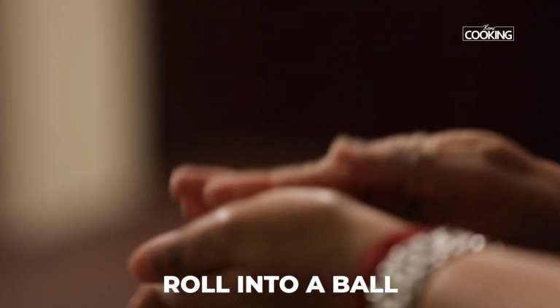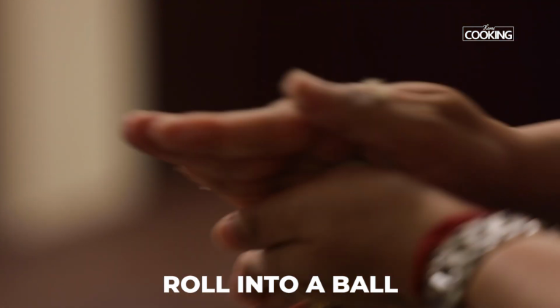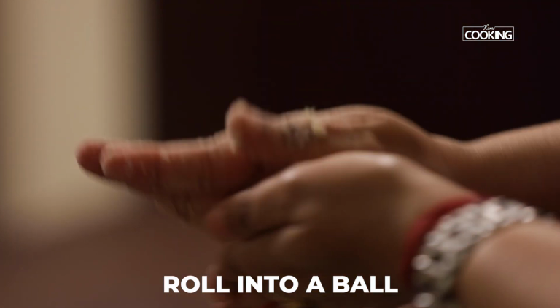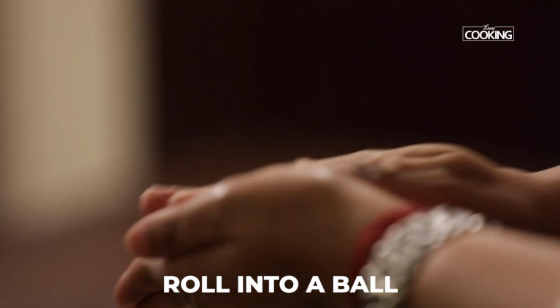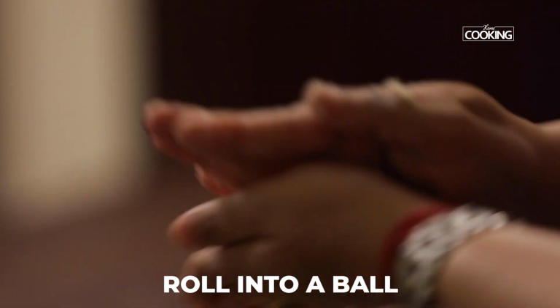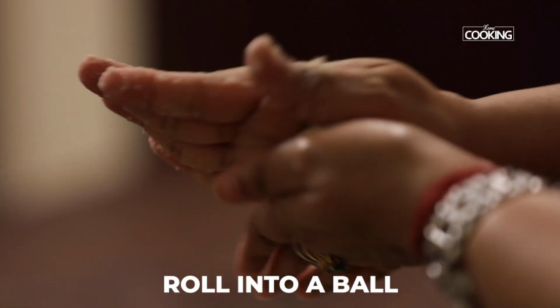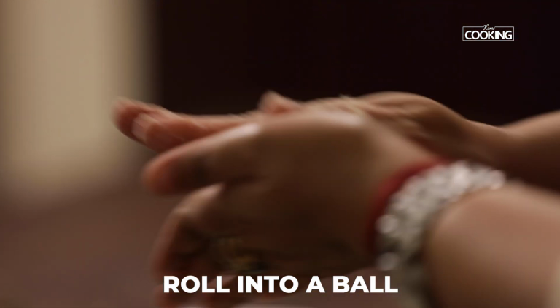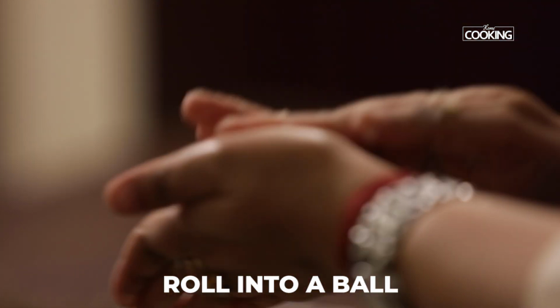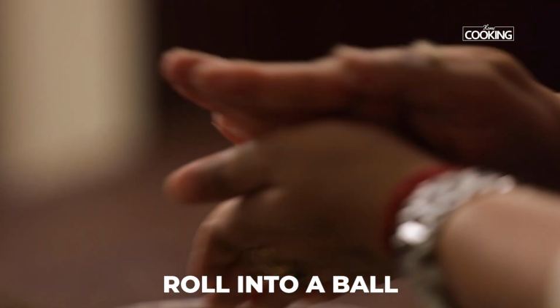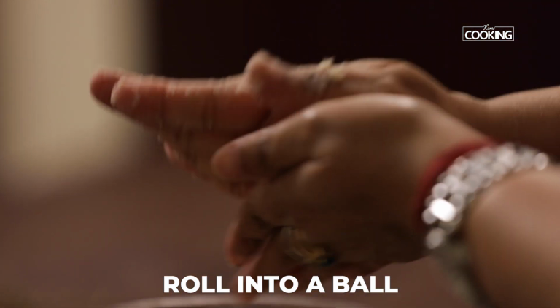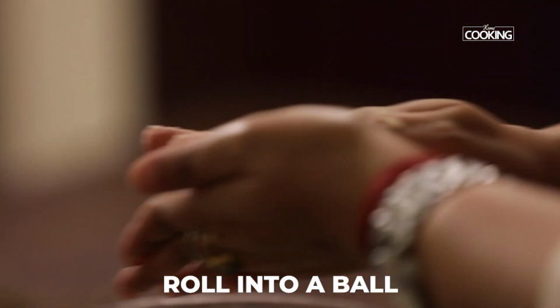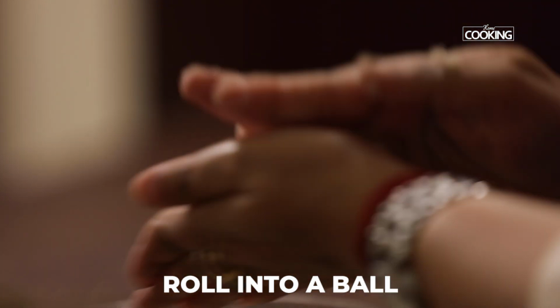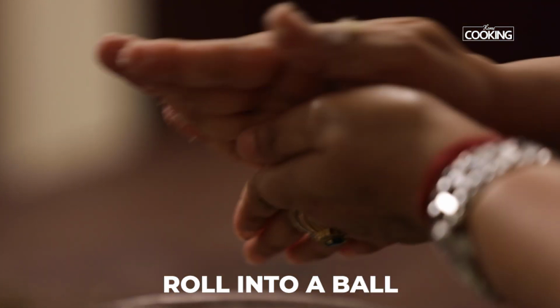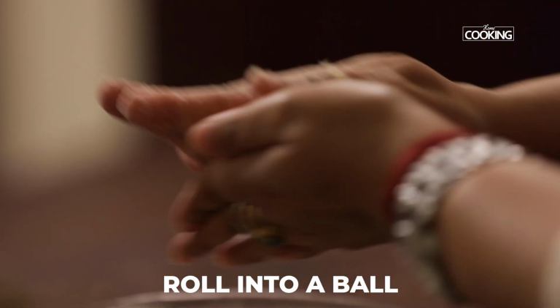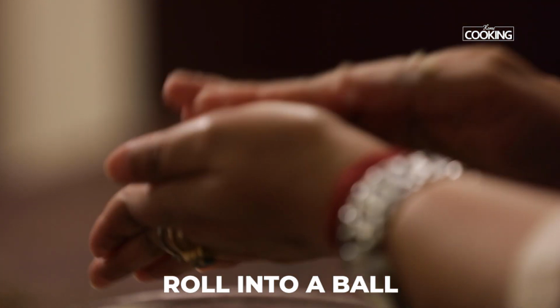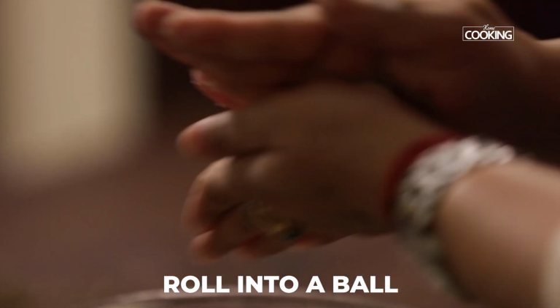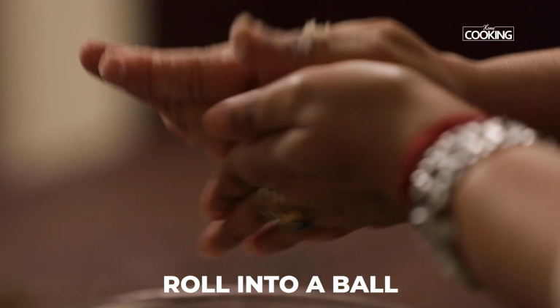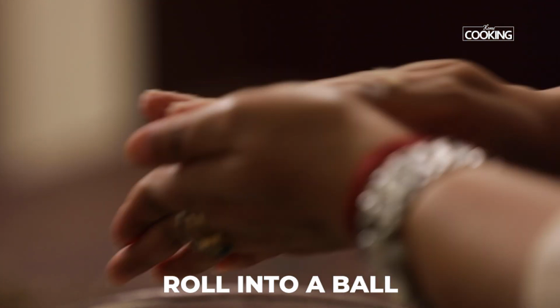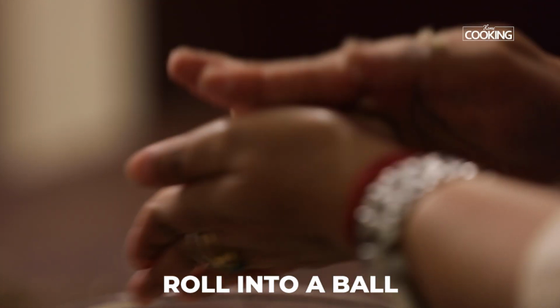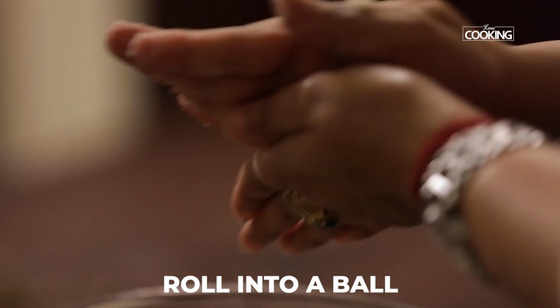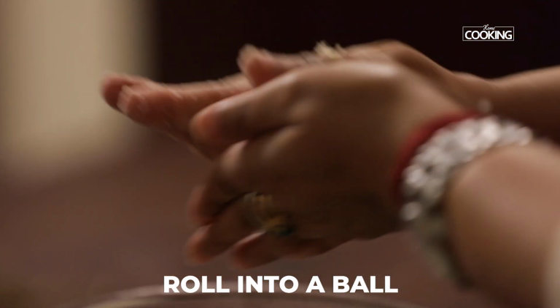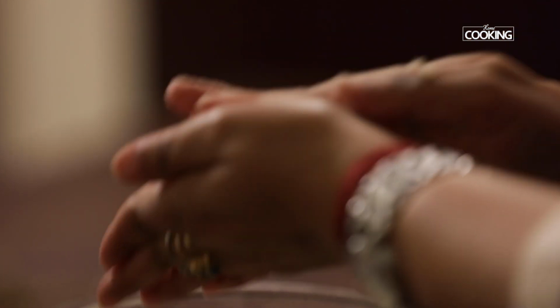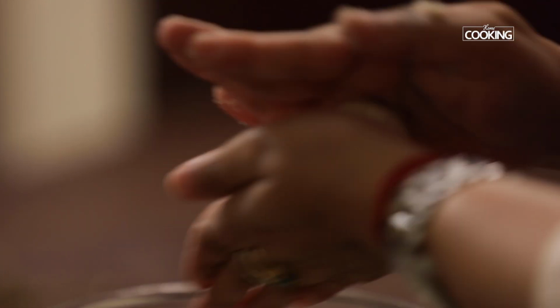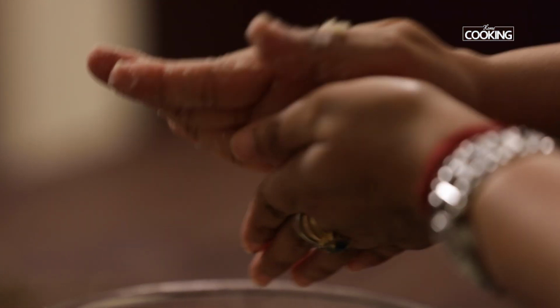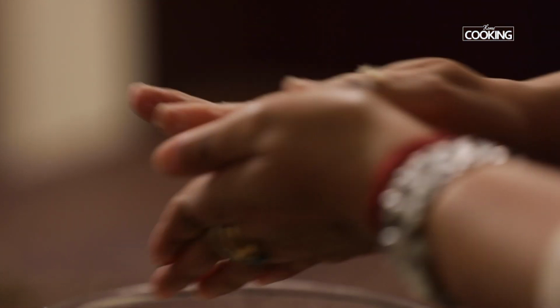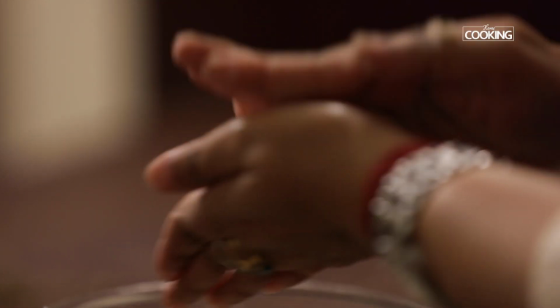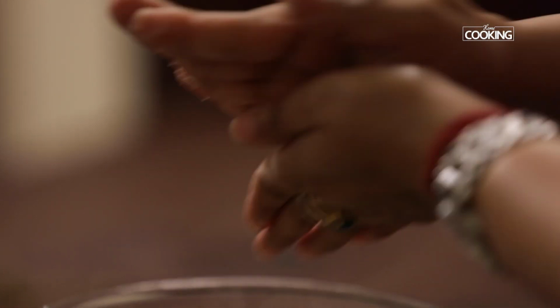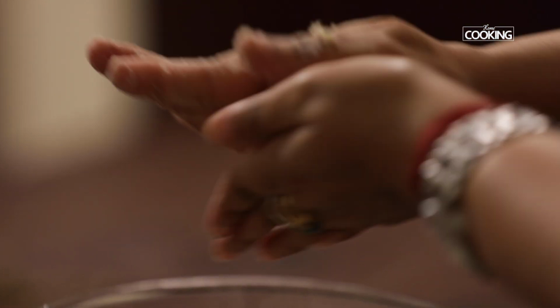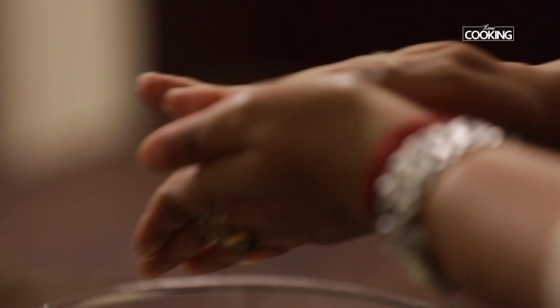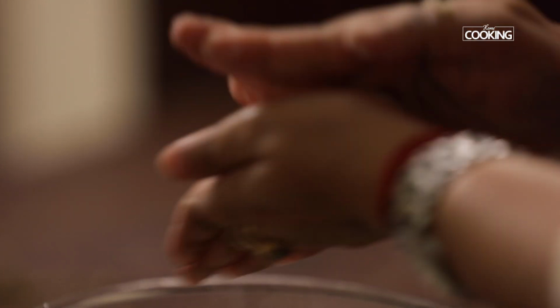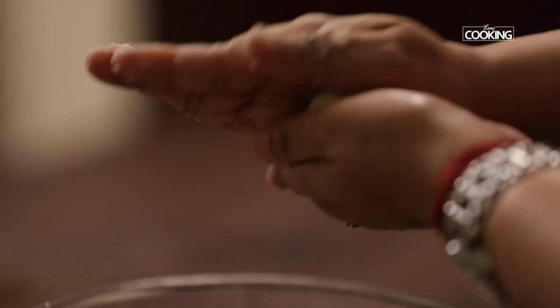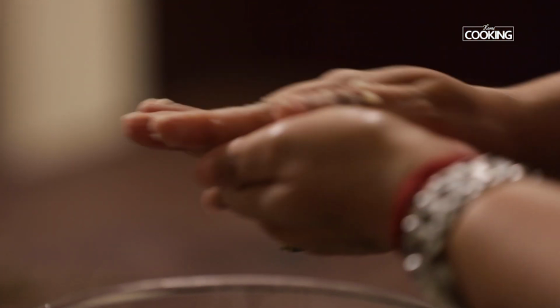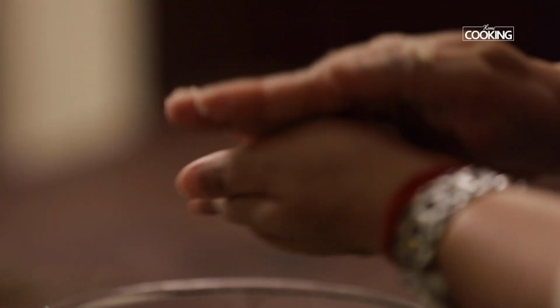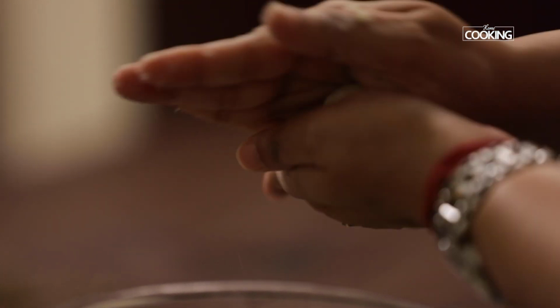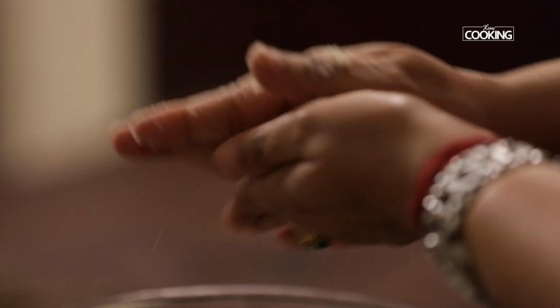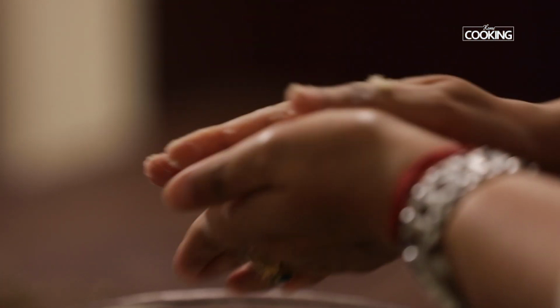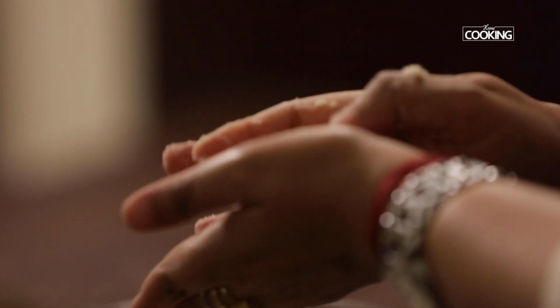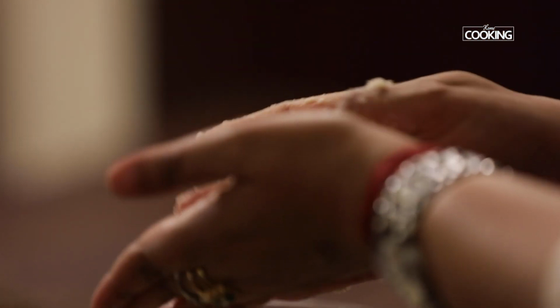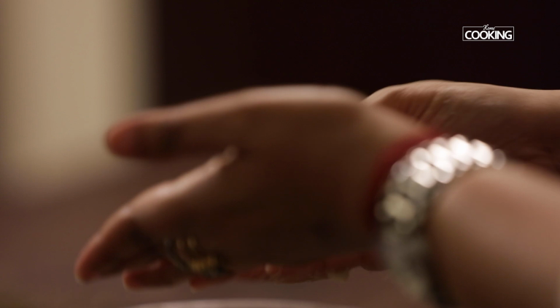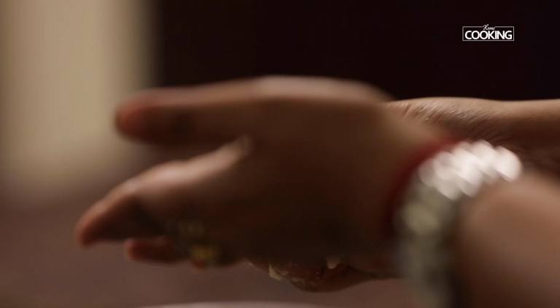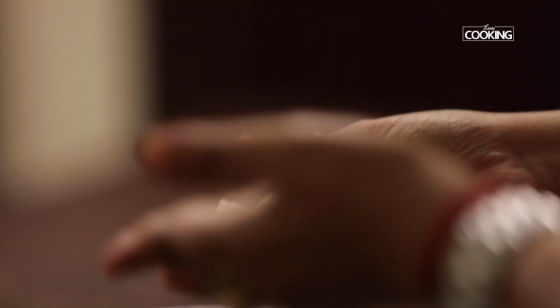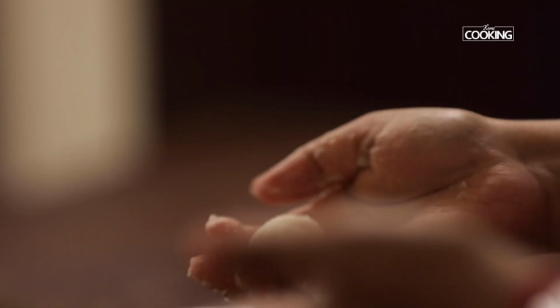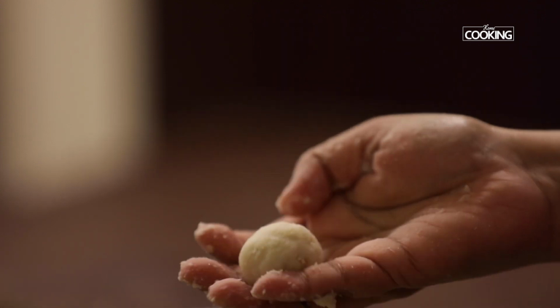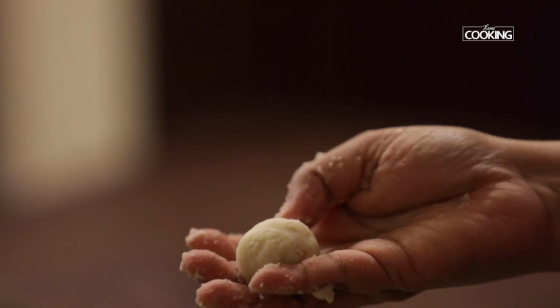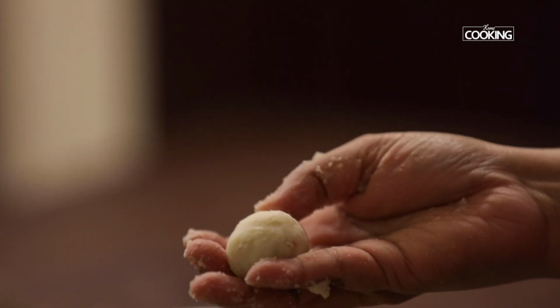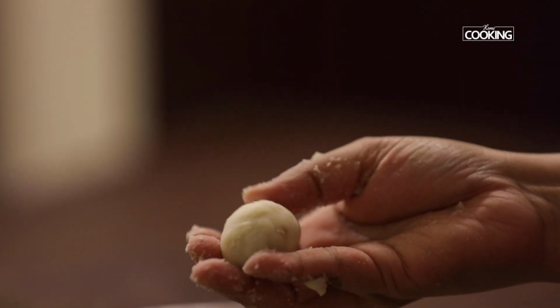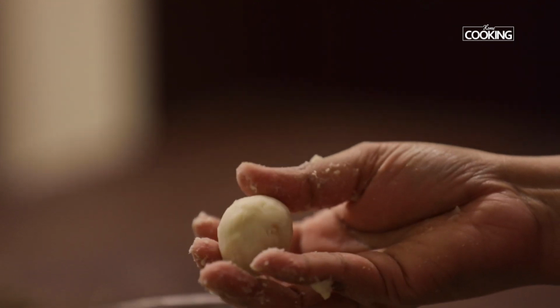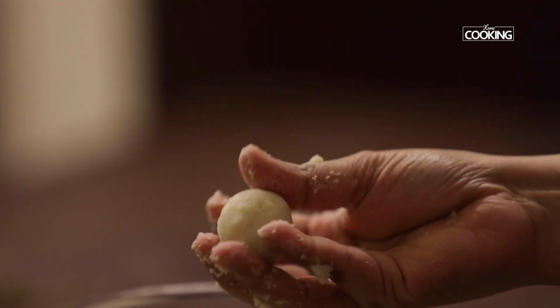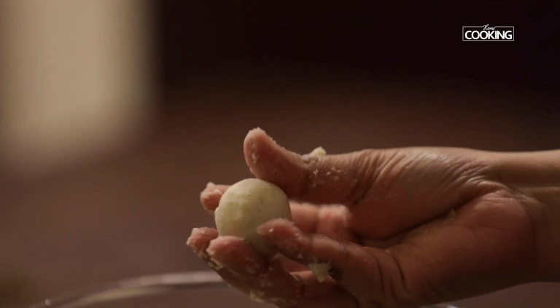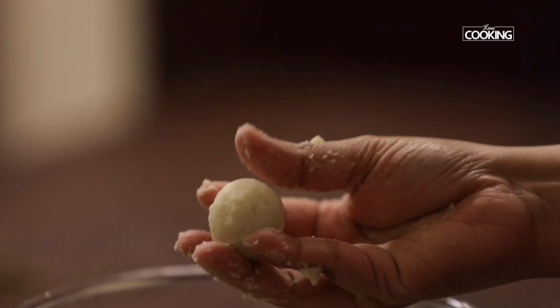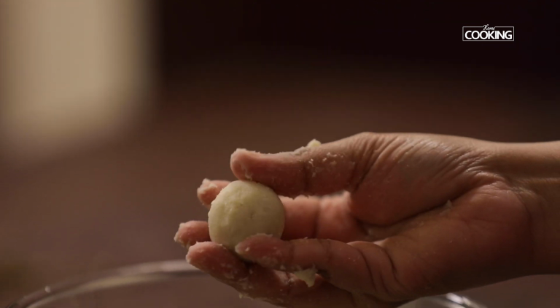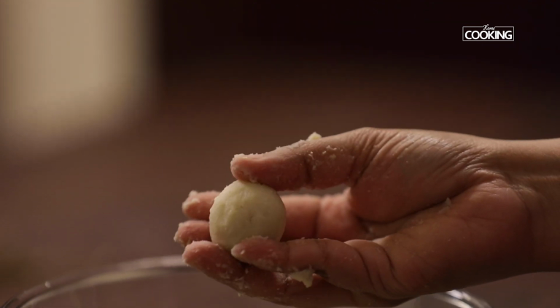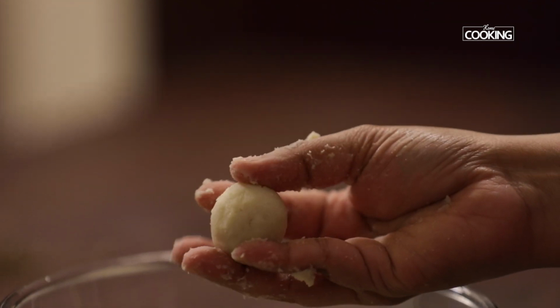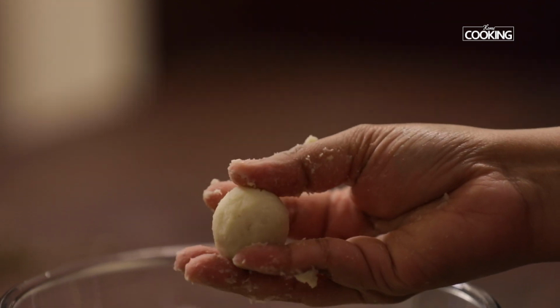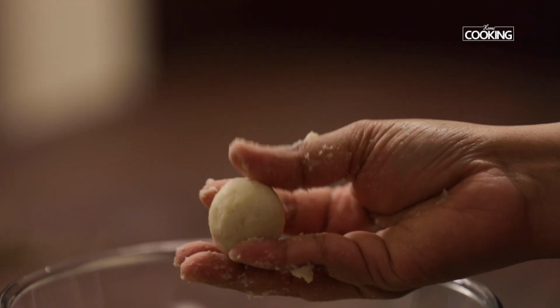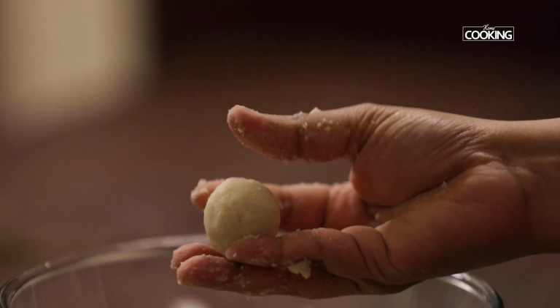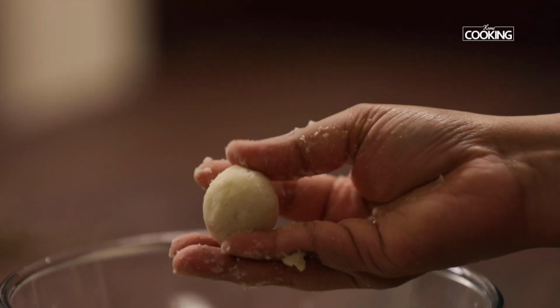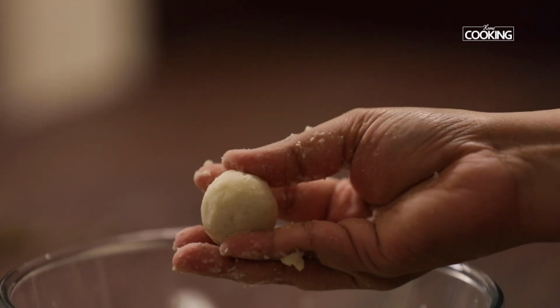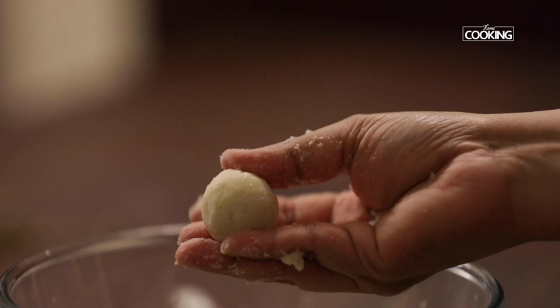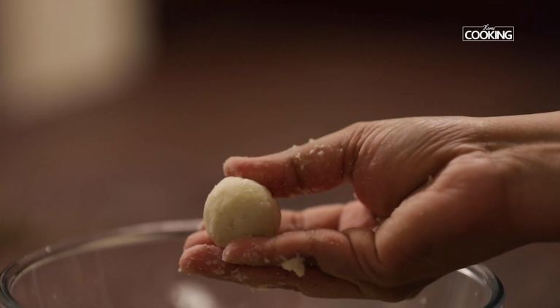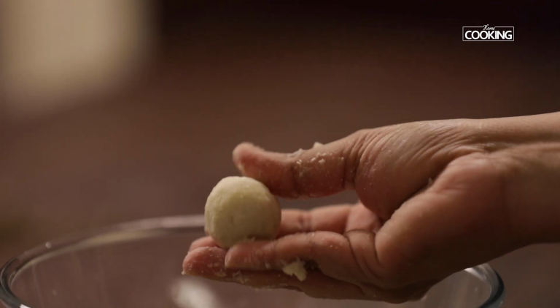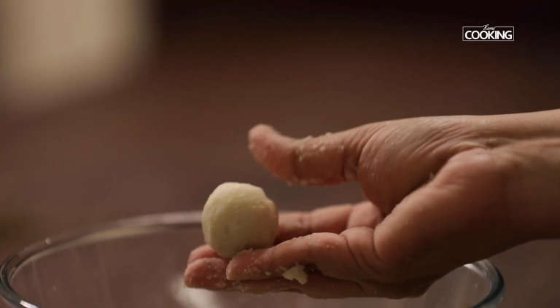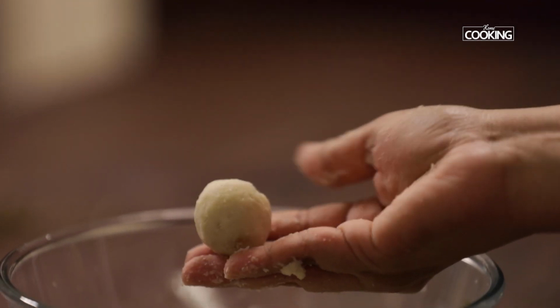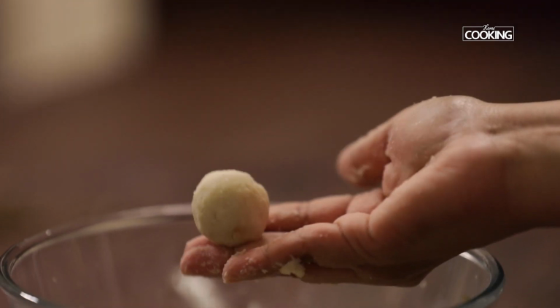Now I'm going to shape the dough into small round balls. You can shape them to your desired size.